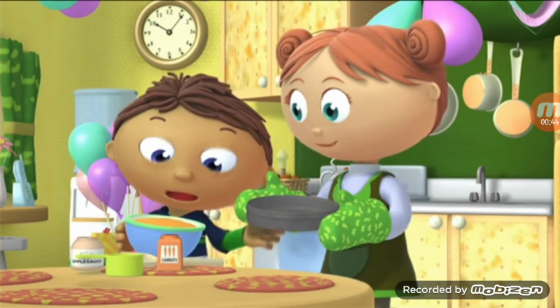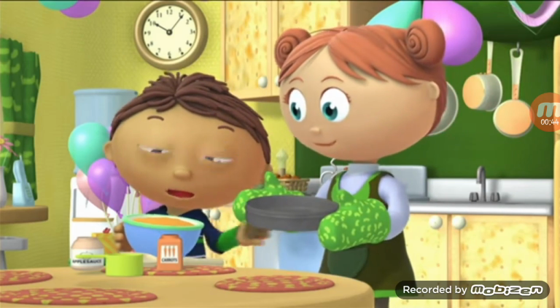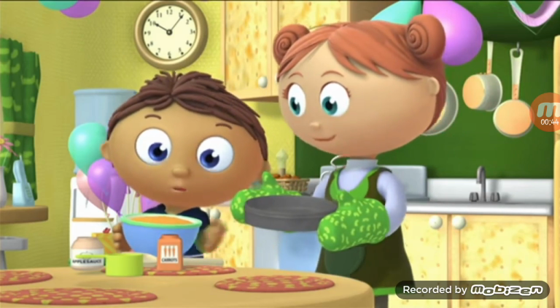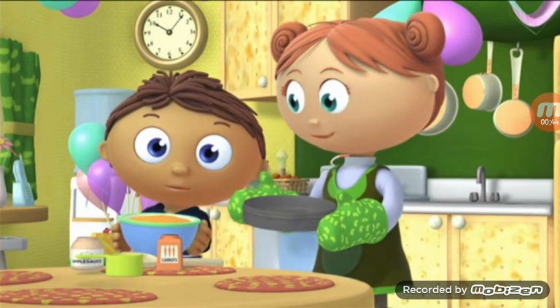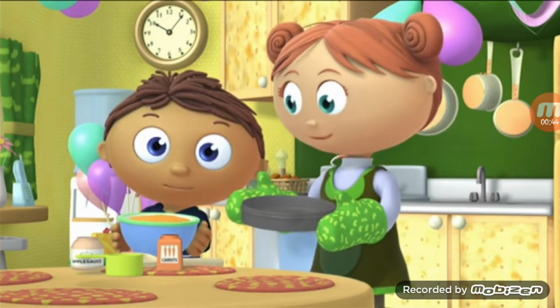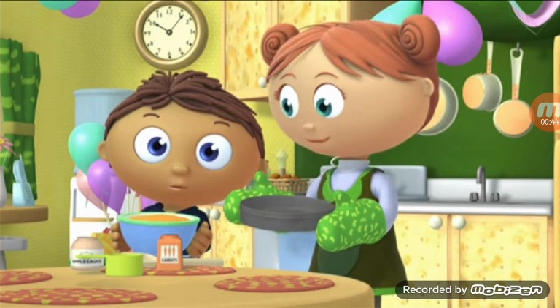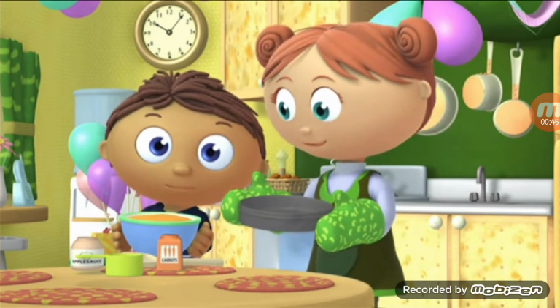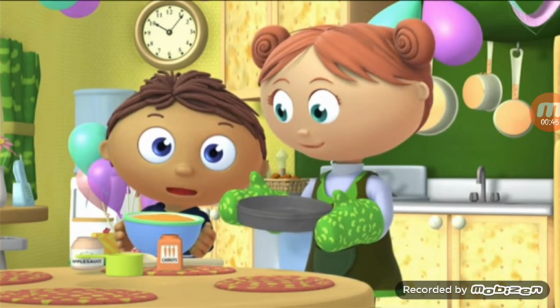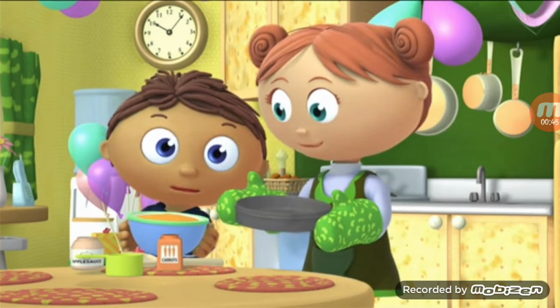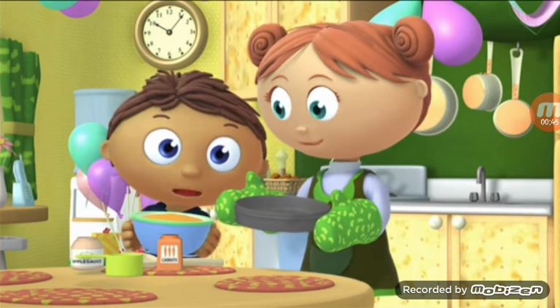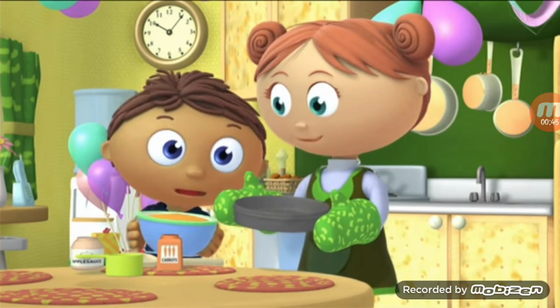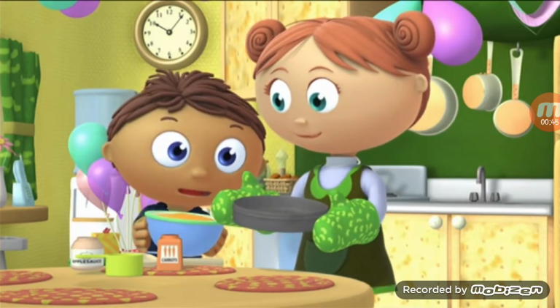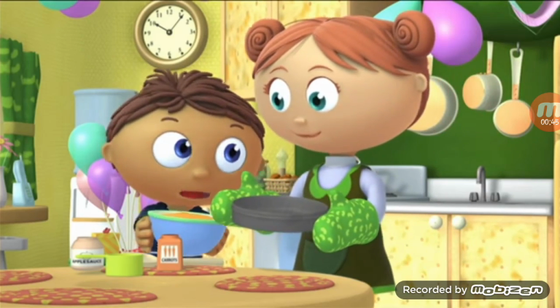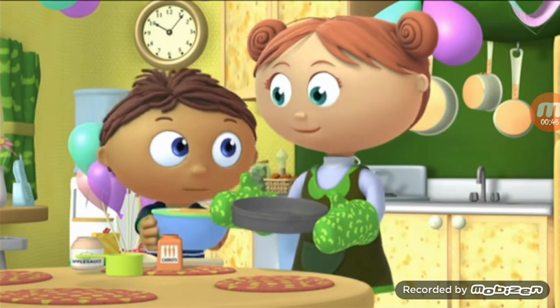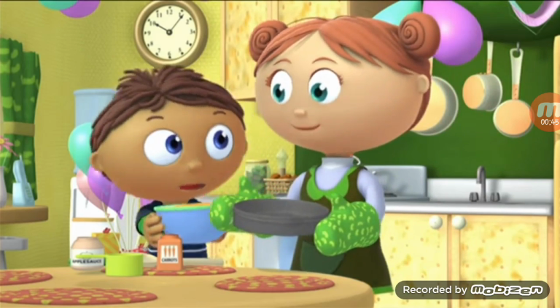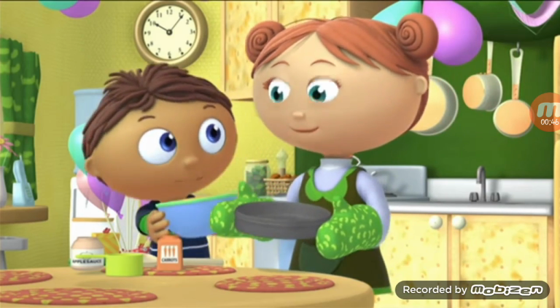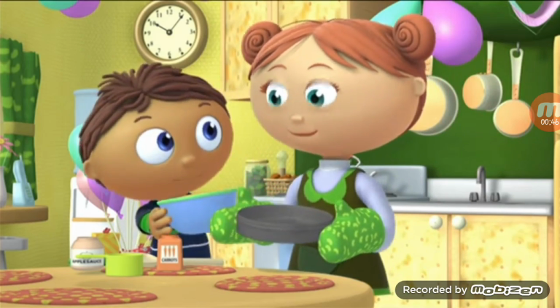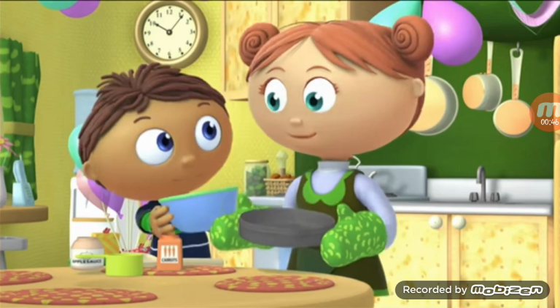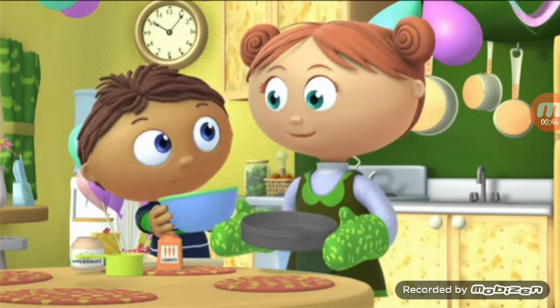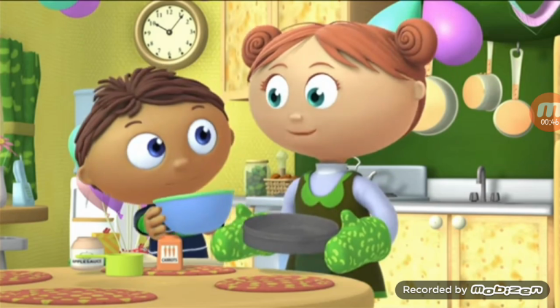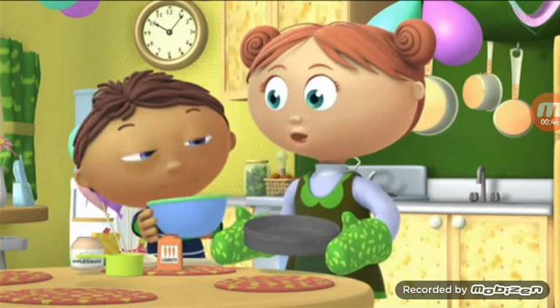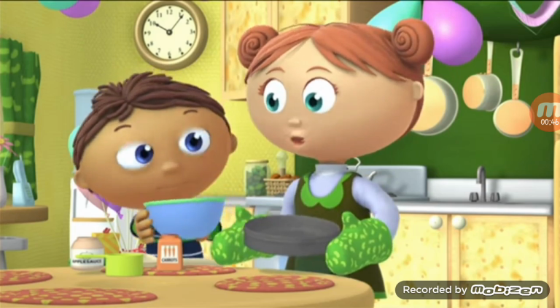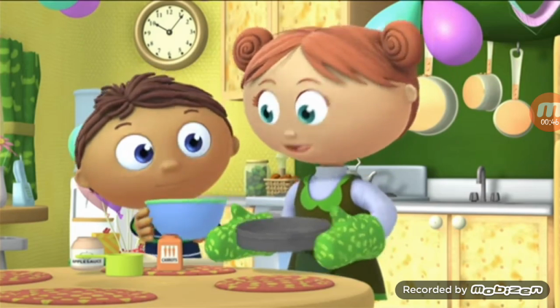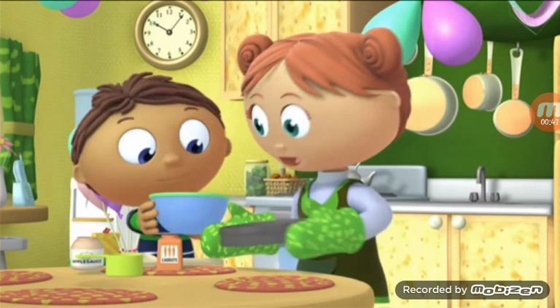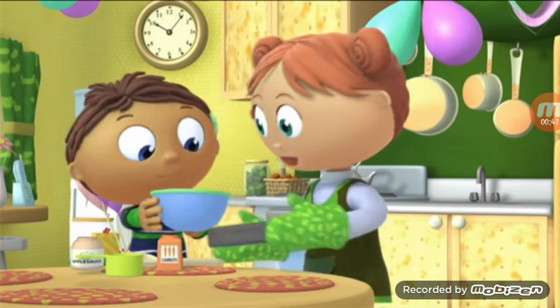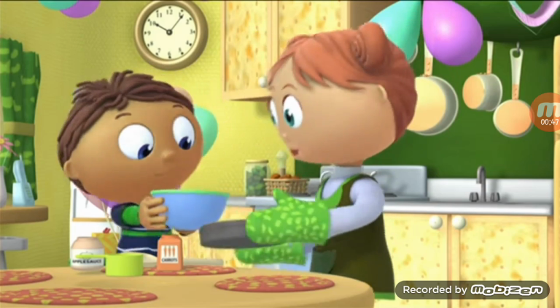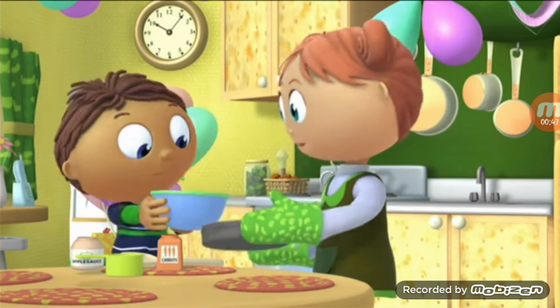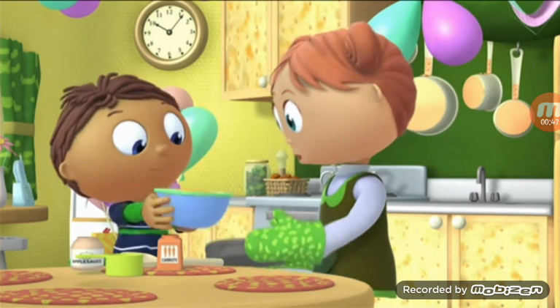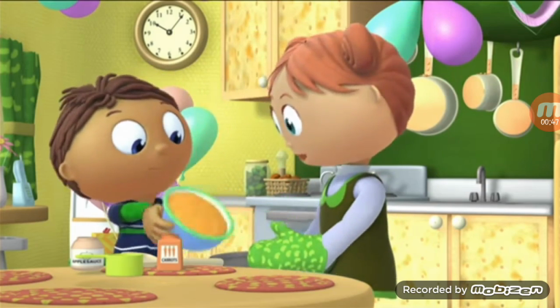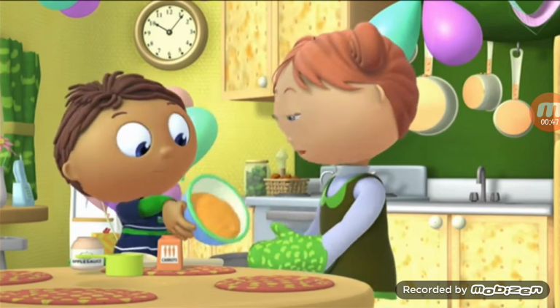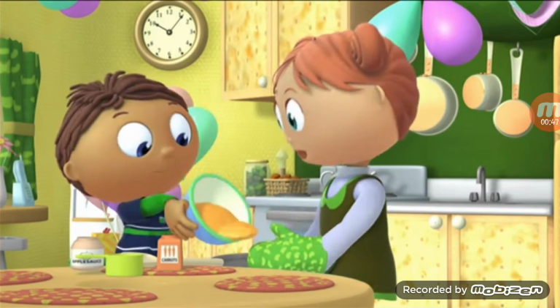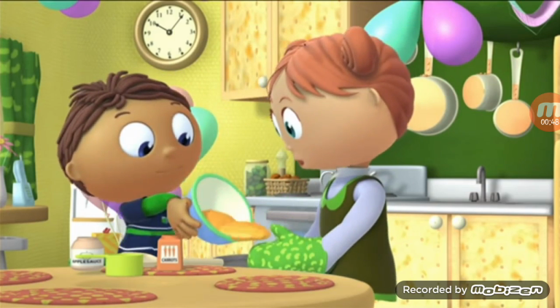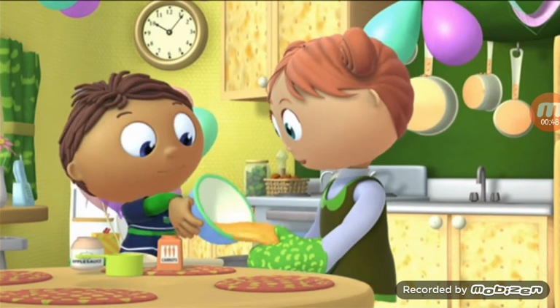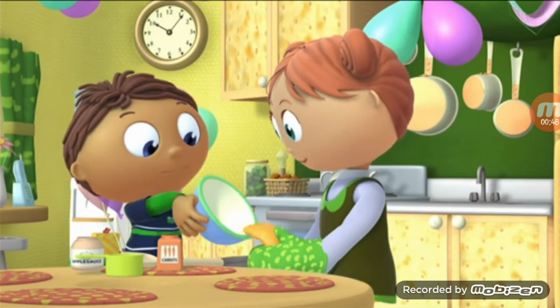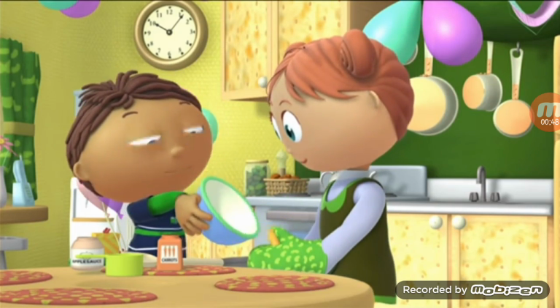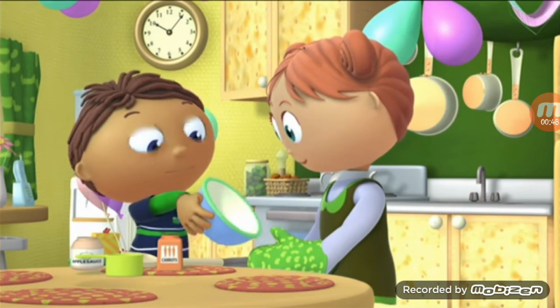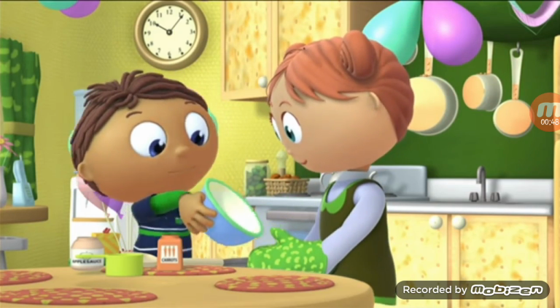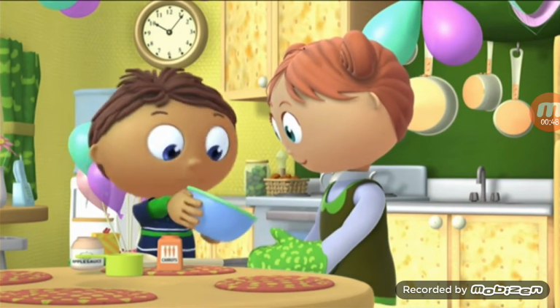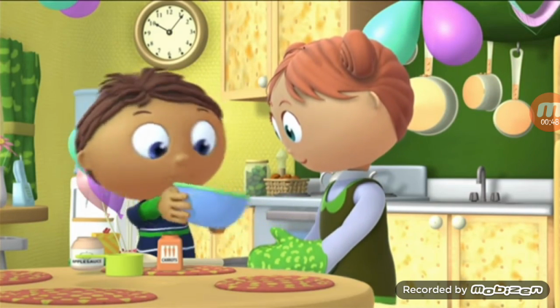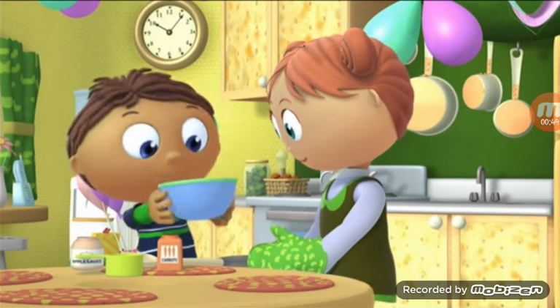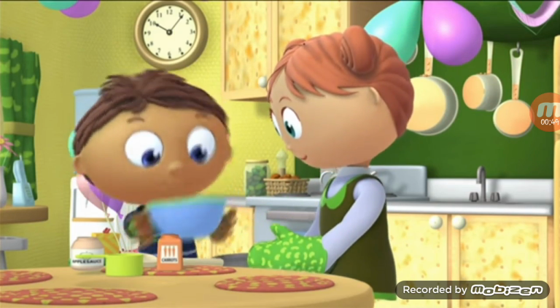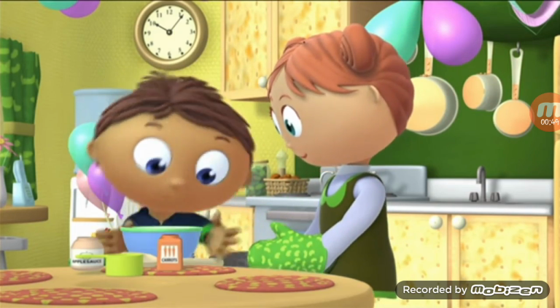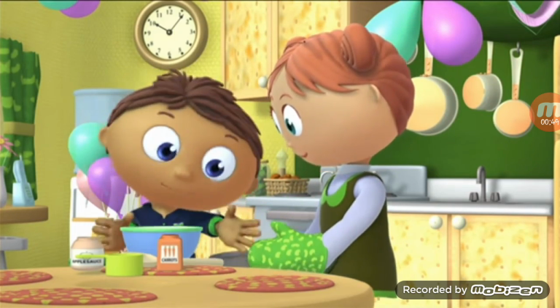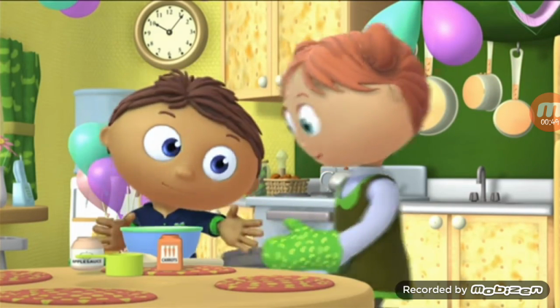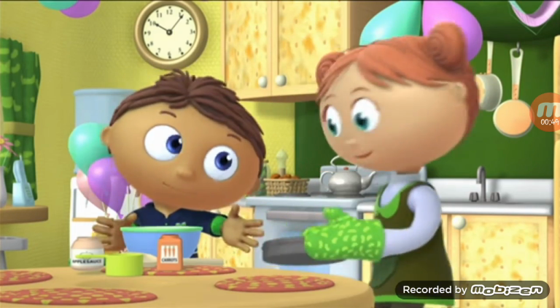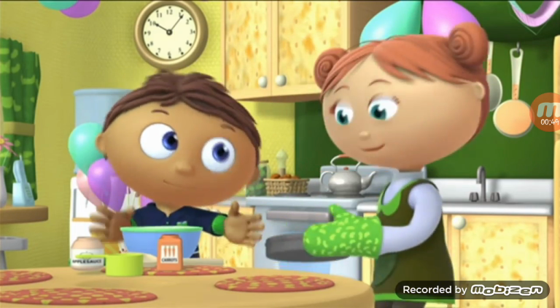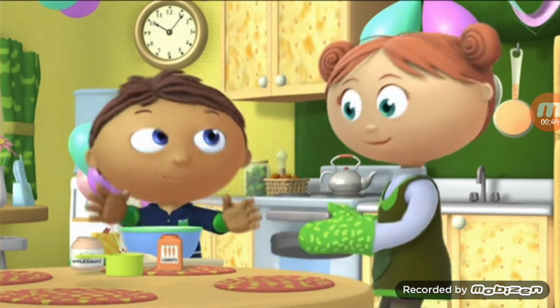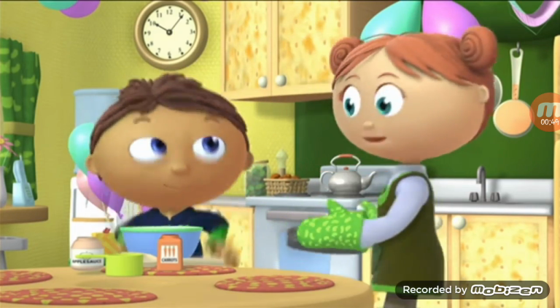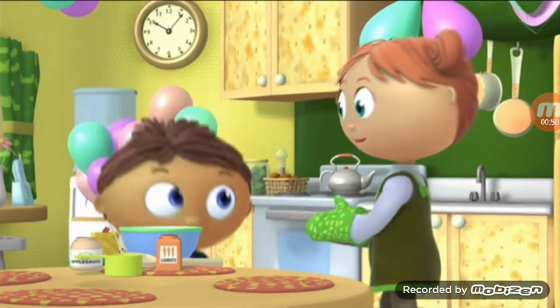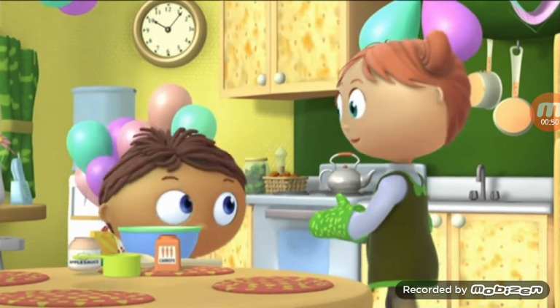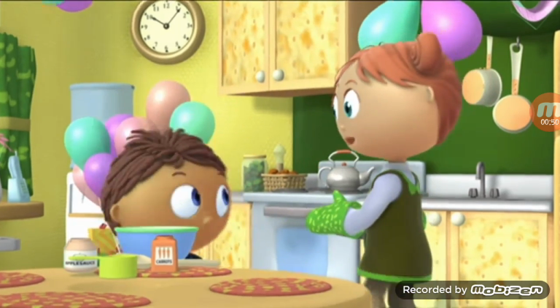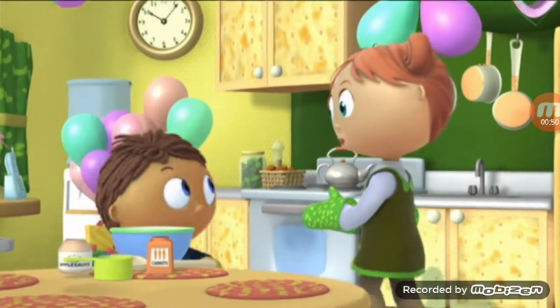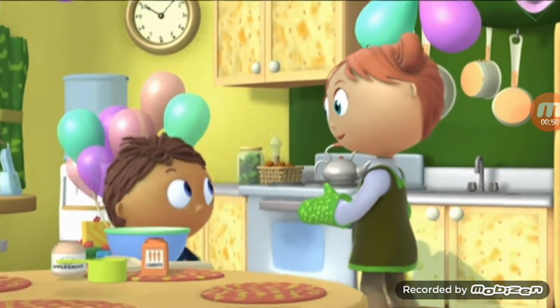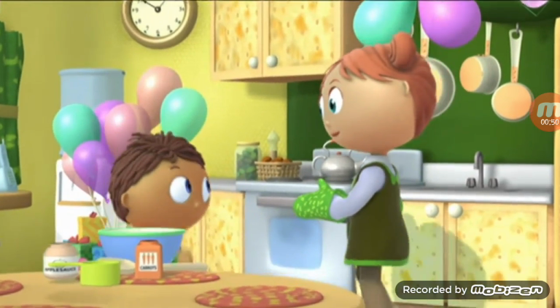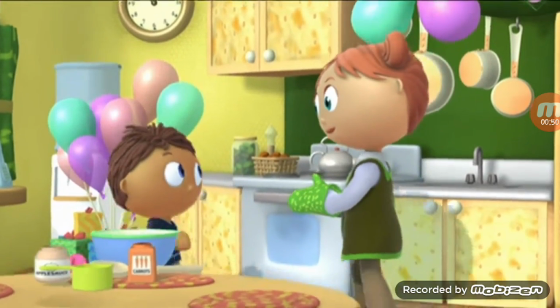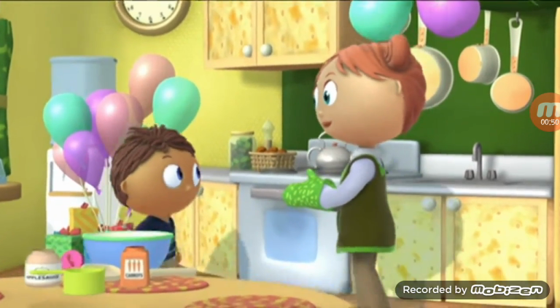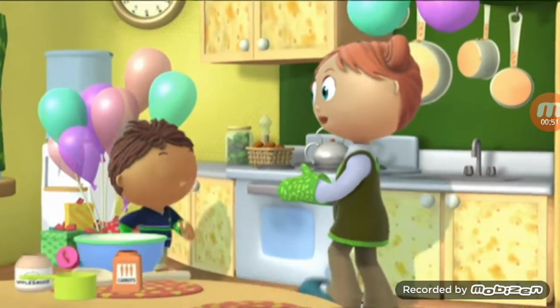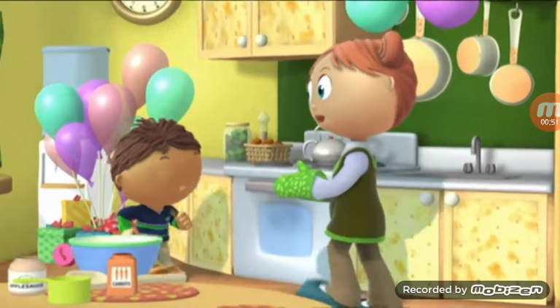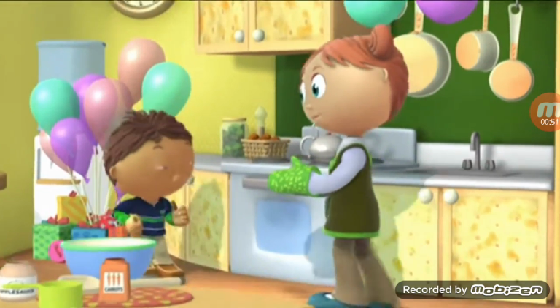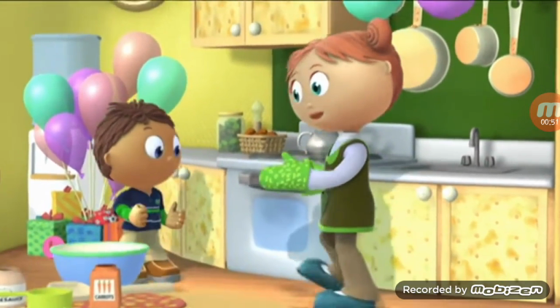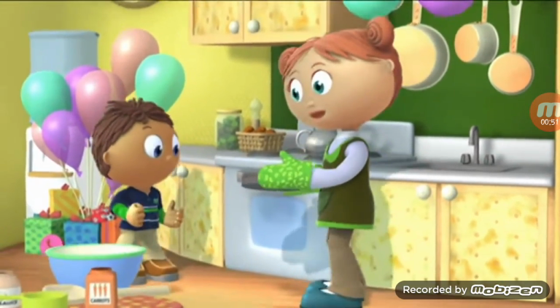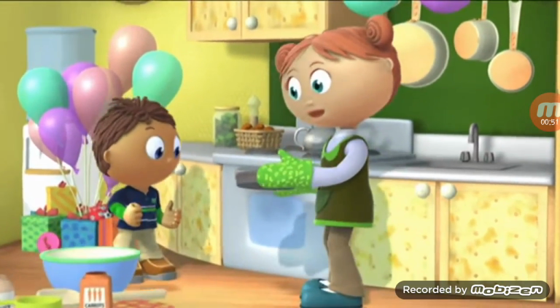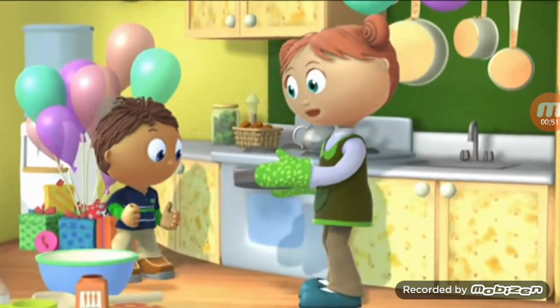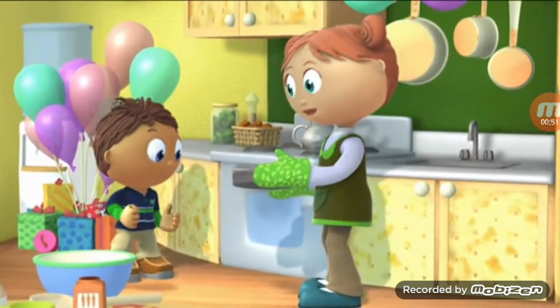Now, we bake it in the oven. Okay, I'll help with that part. Now, stand back.